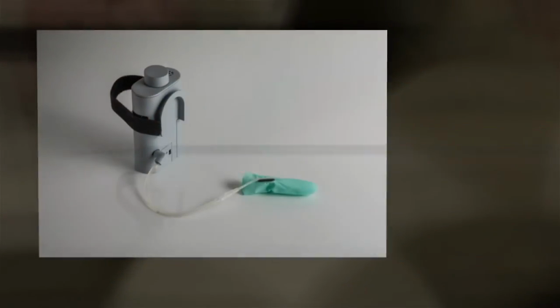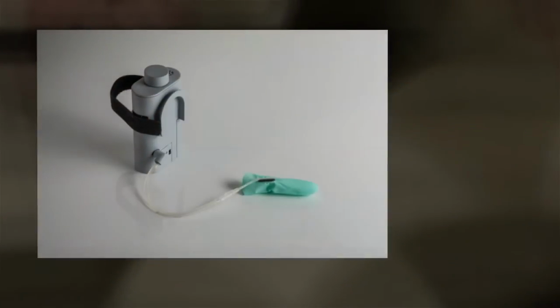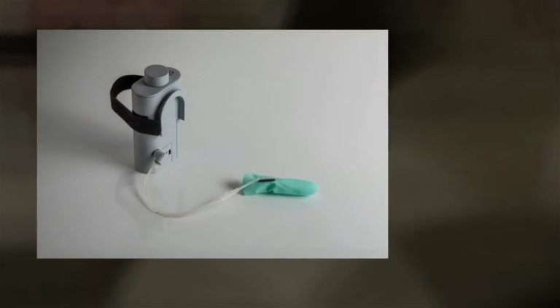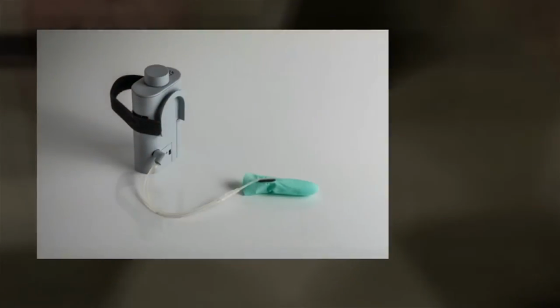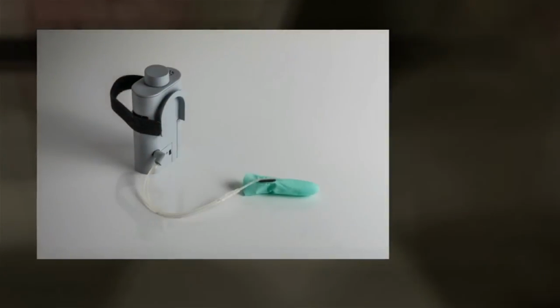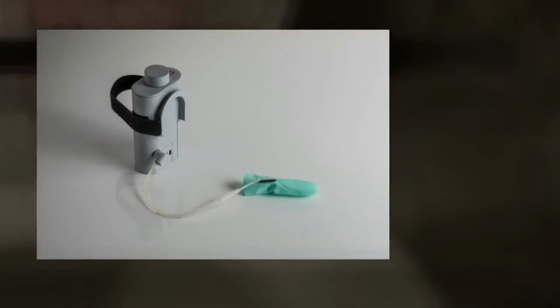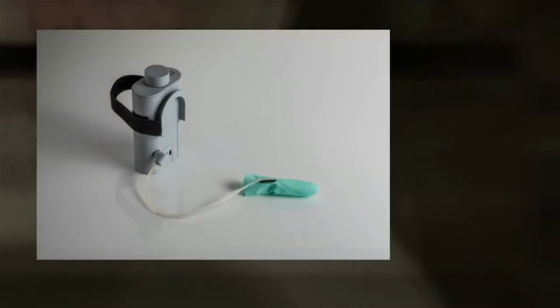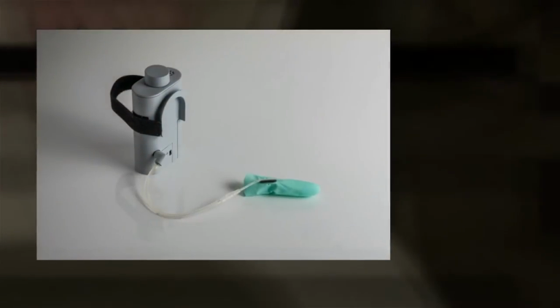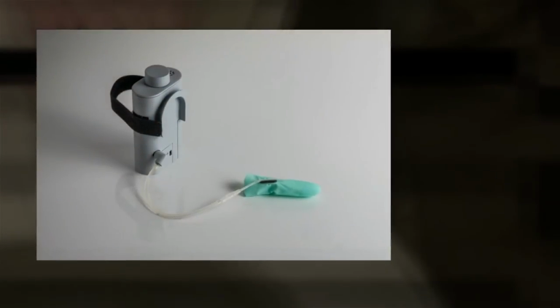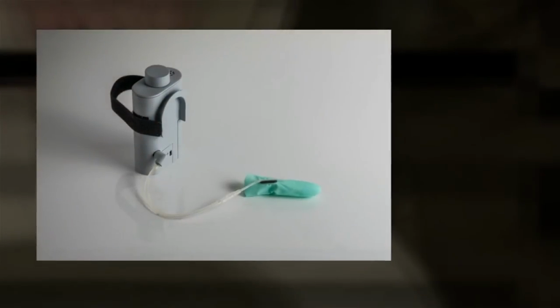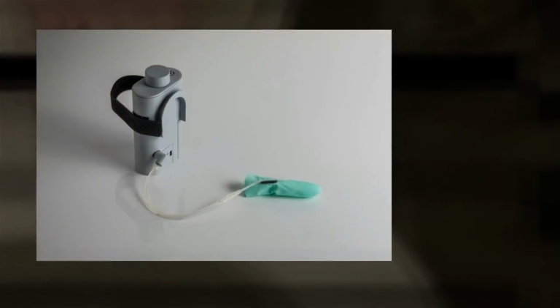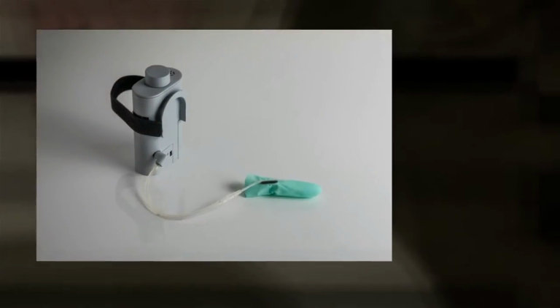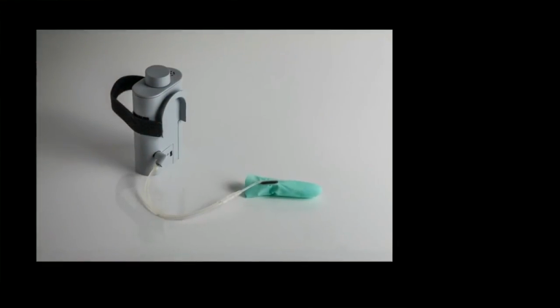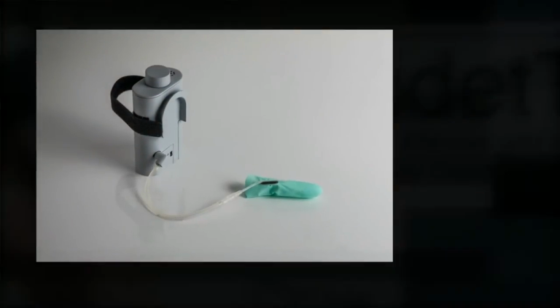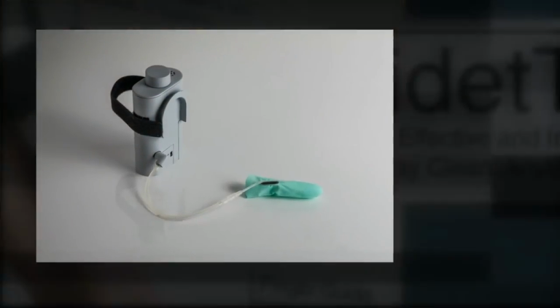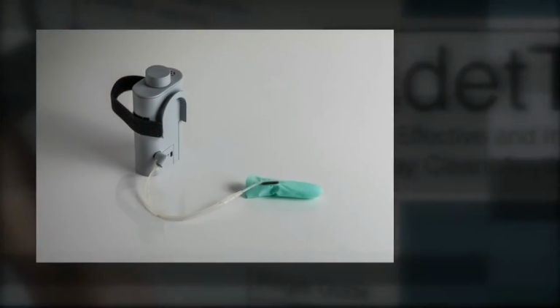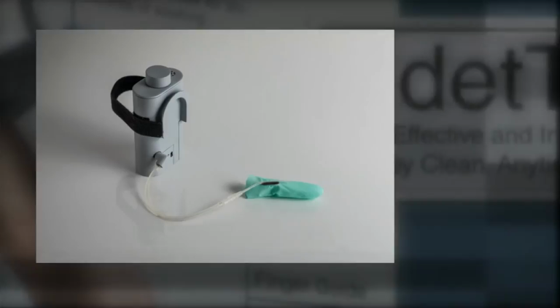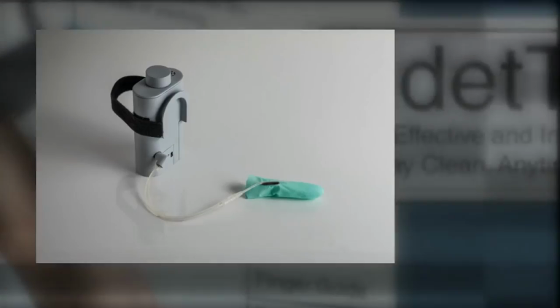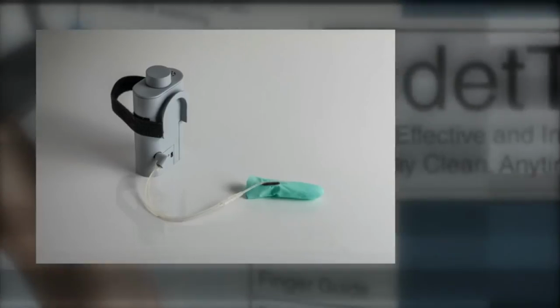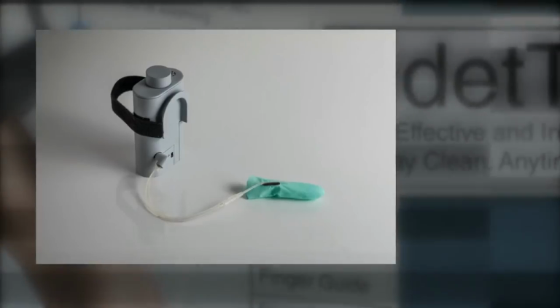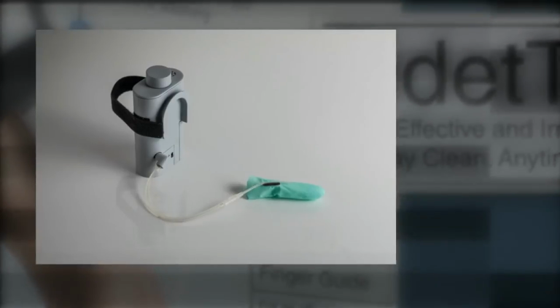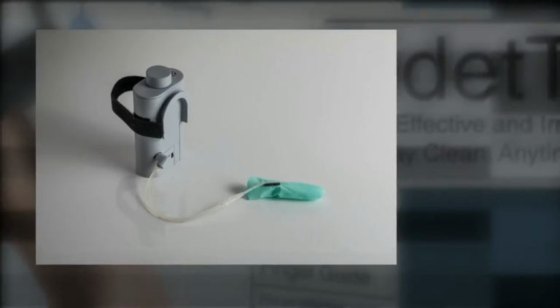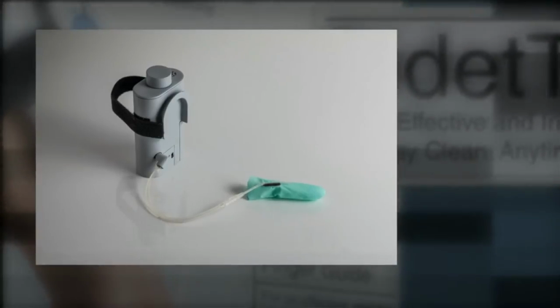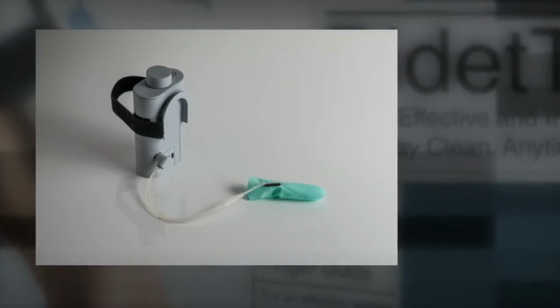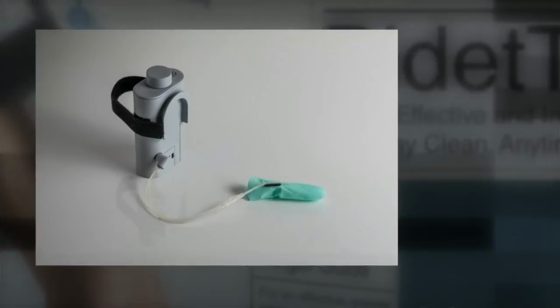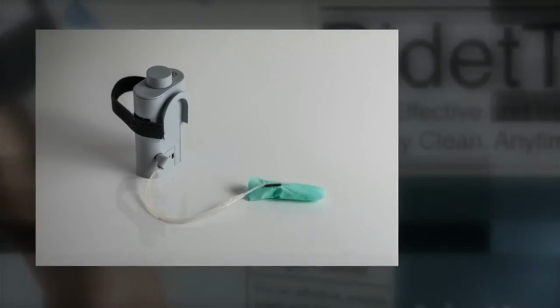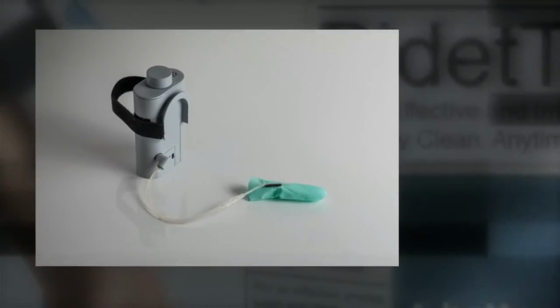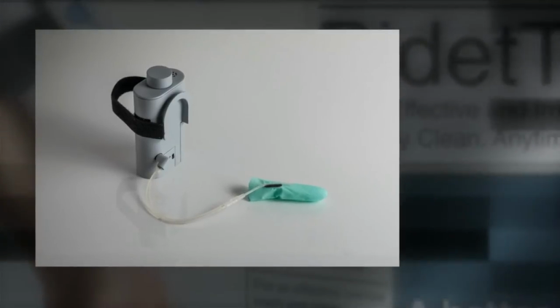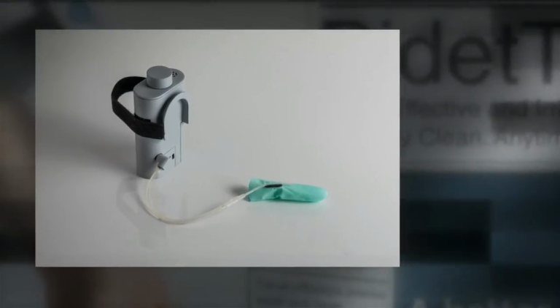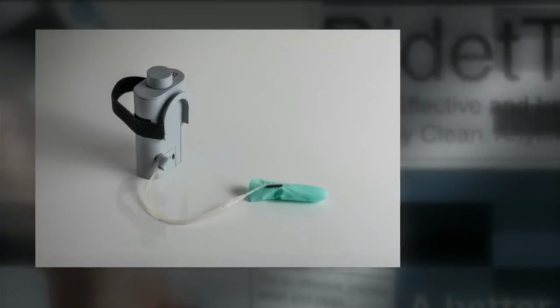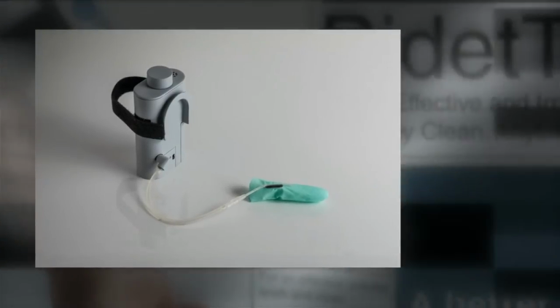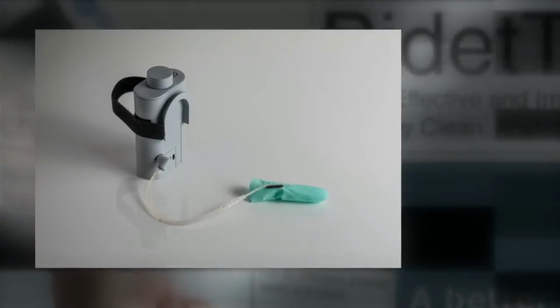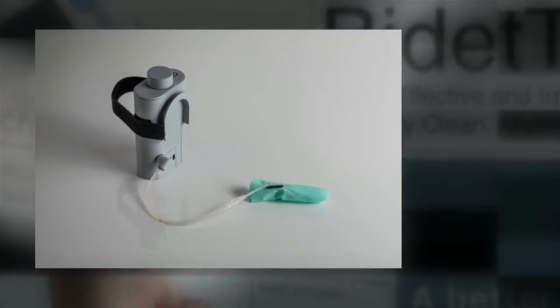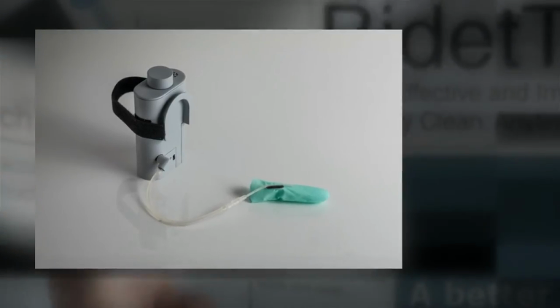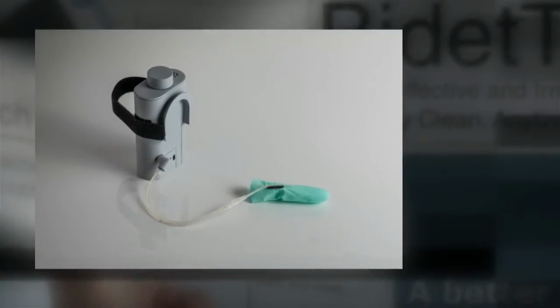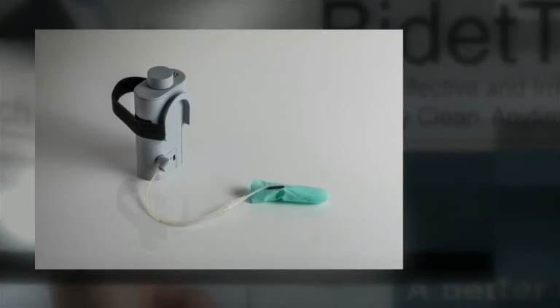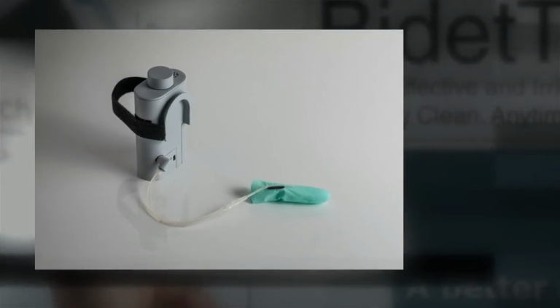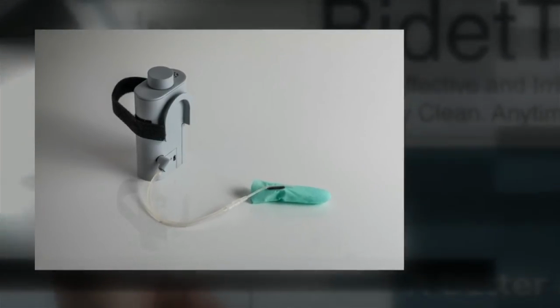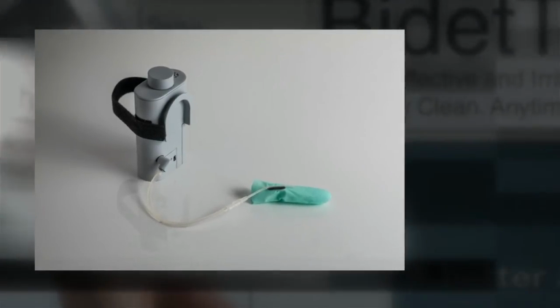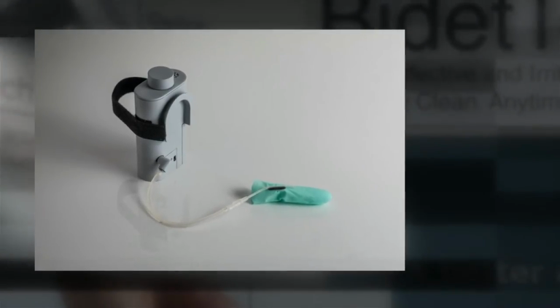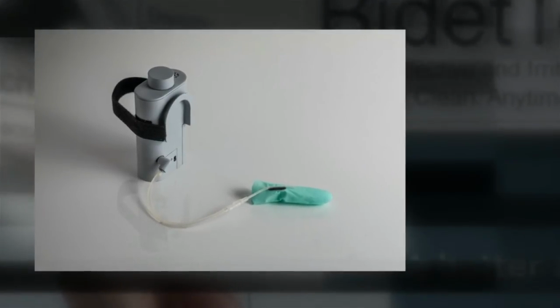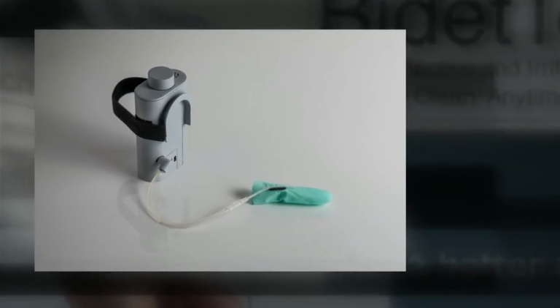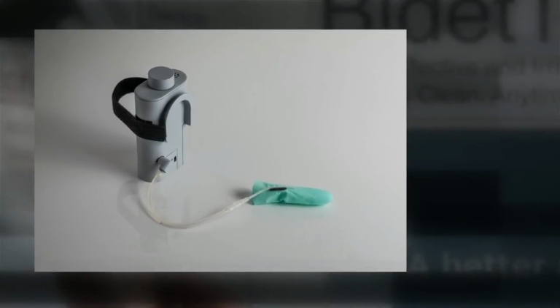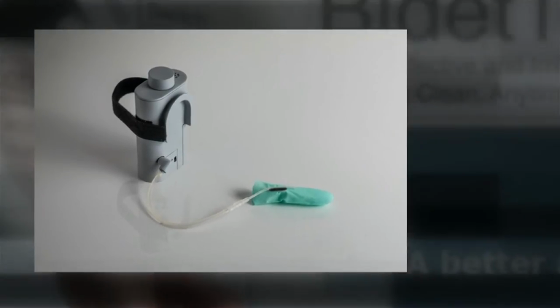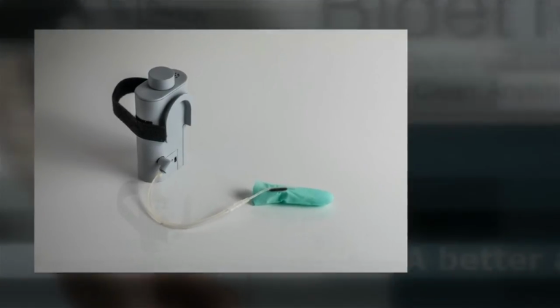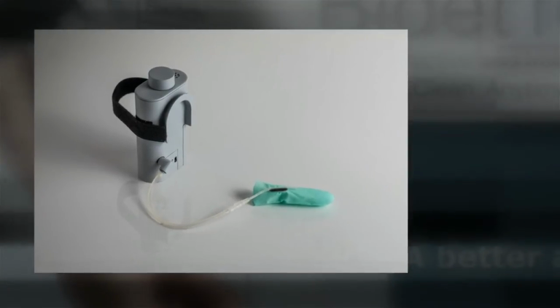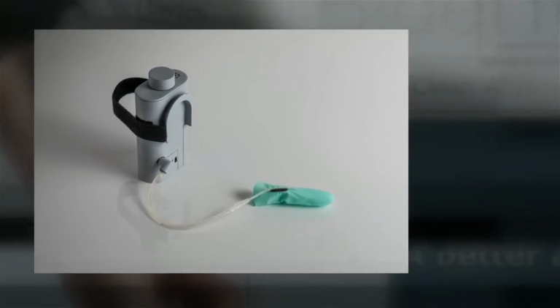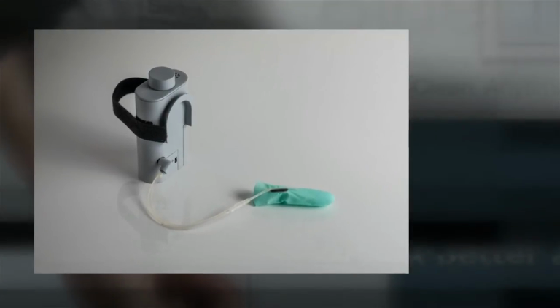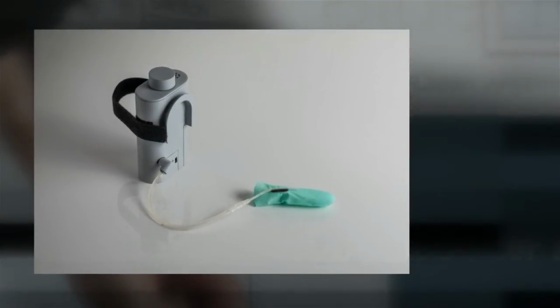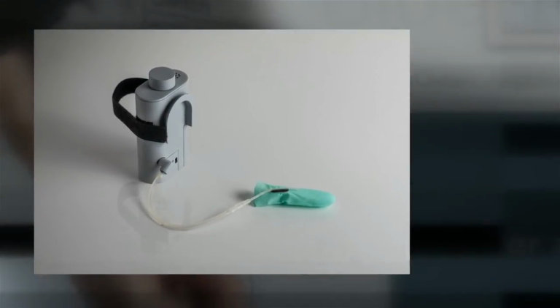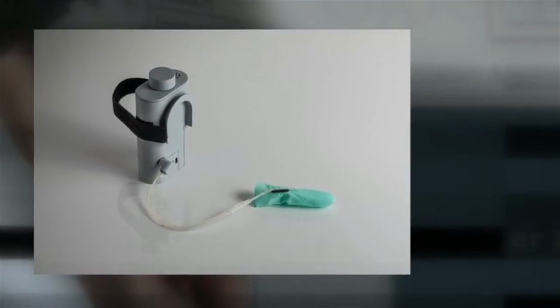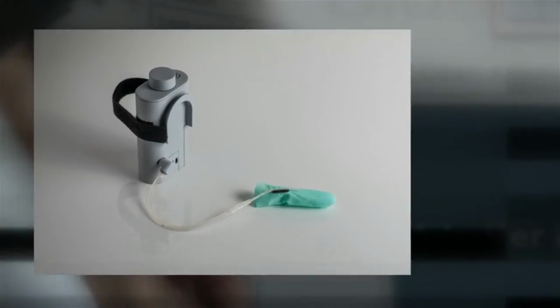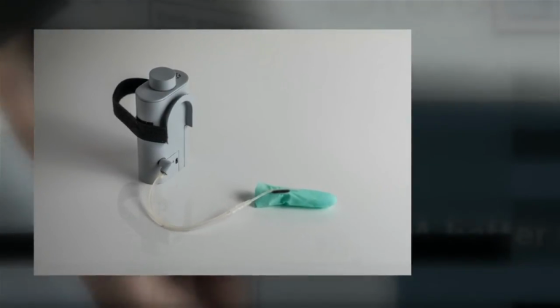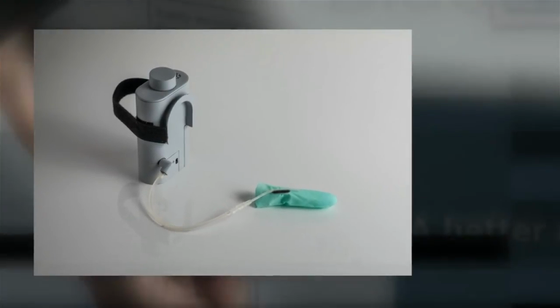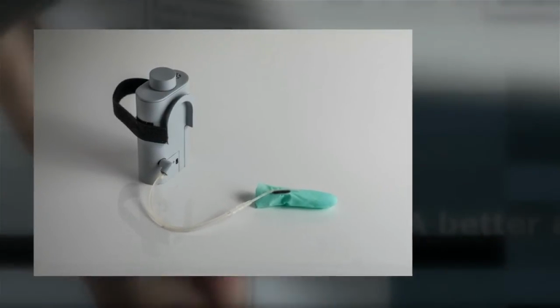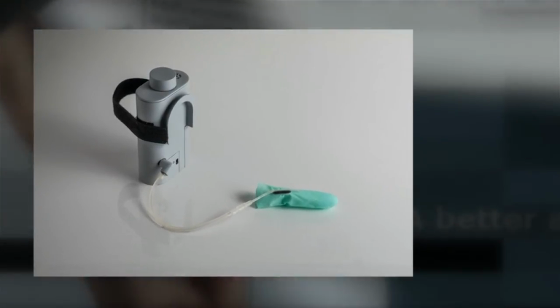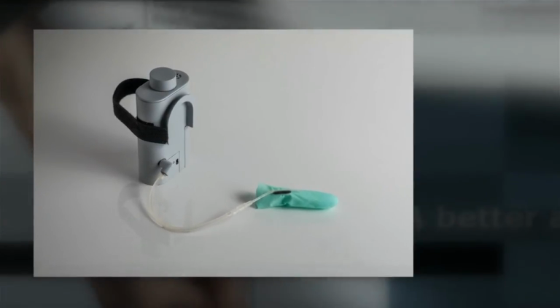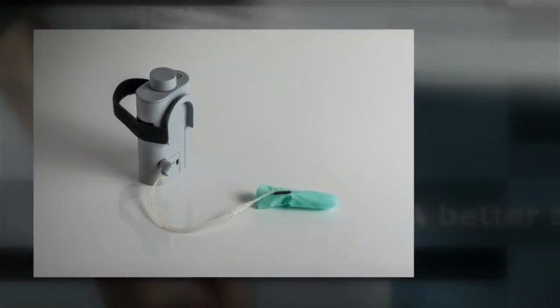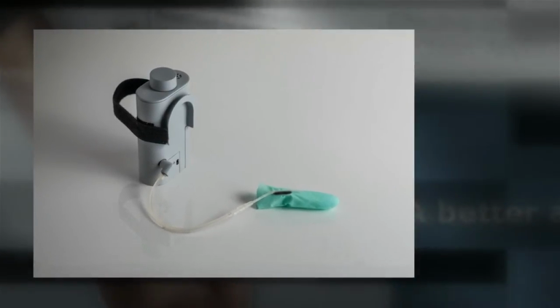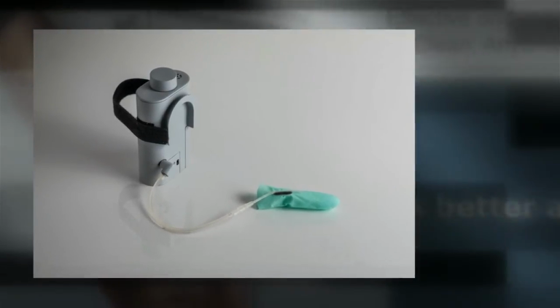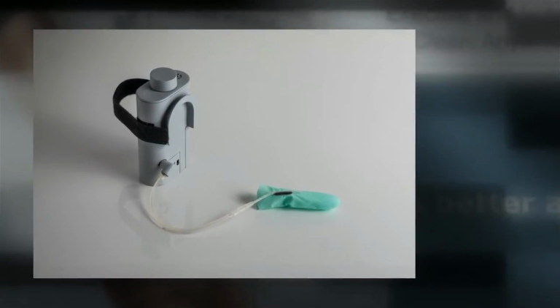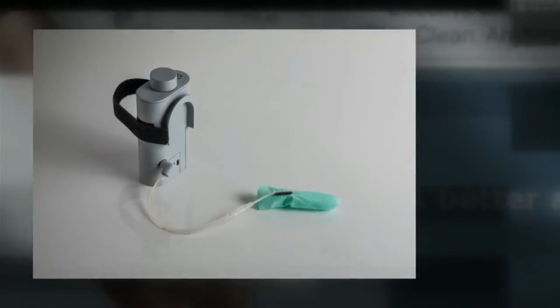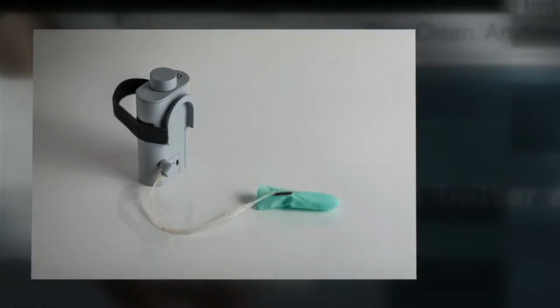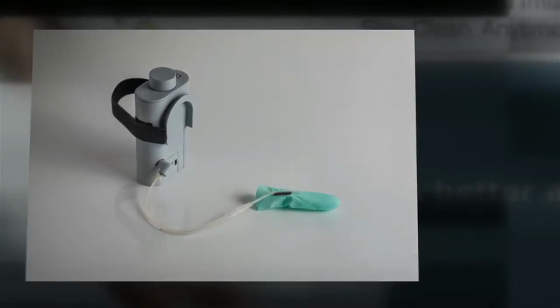The device includes a wearable bottle with a flexing tubing arm, a single-use finger cover, and a single-use tubing end.